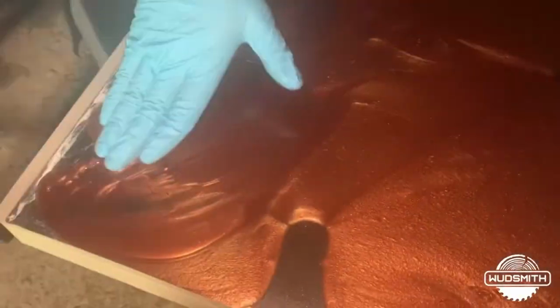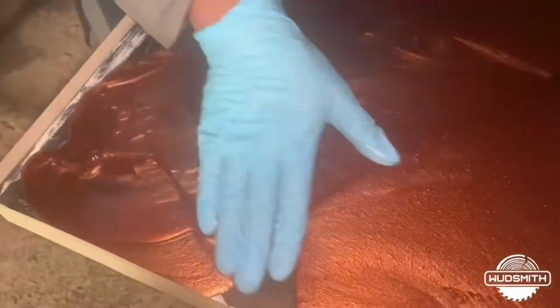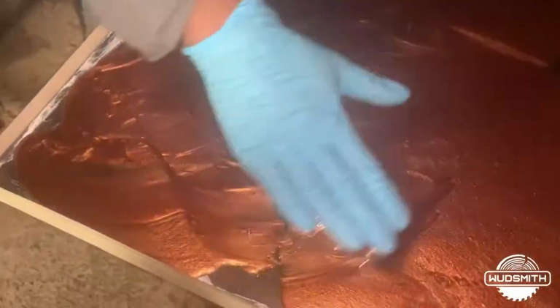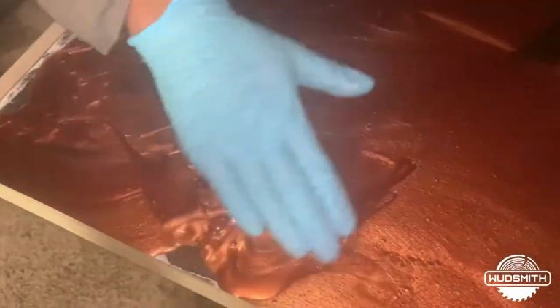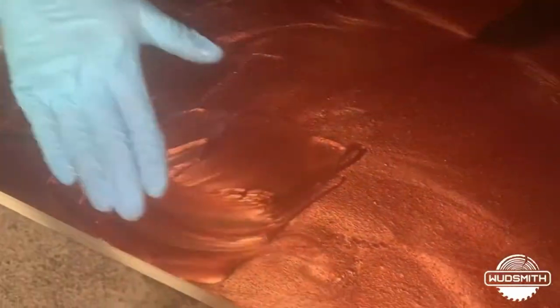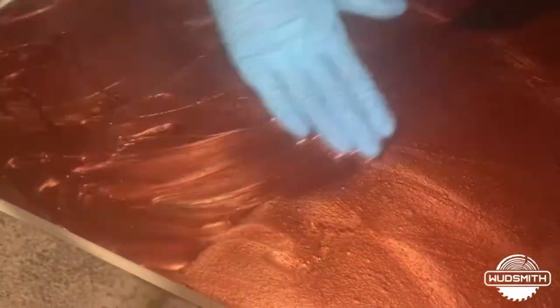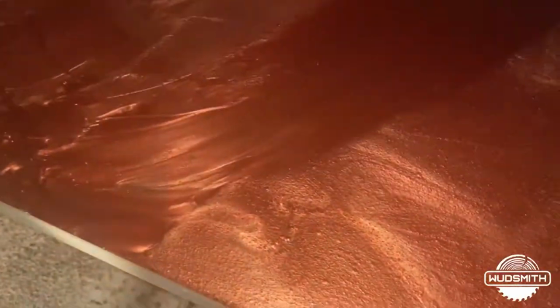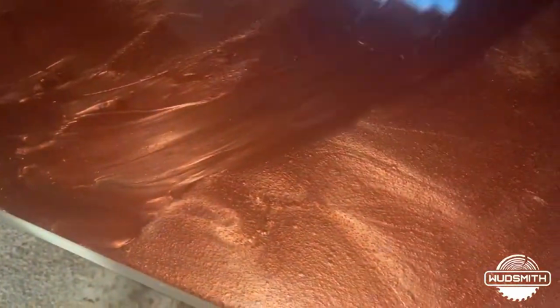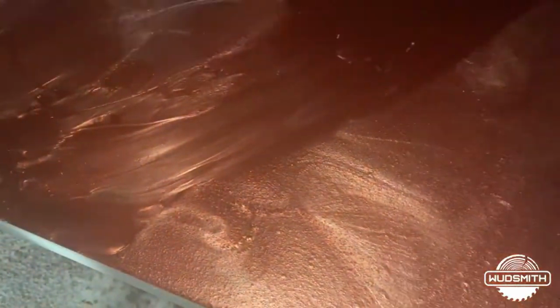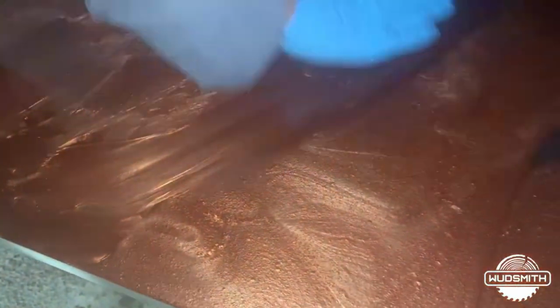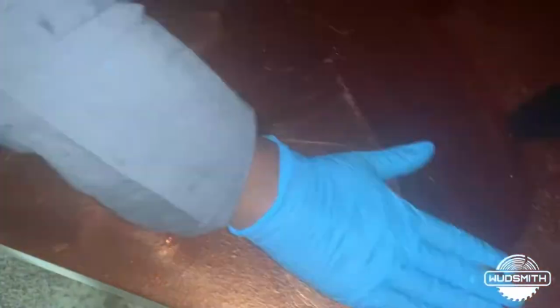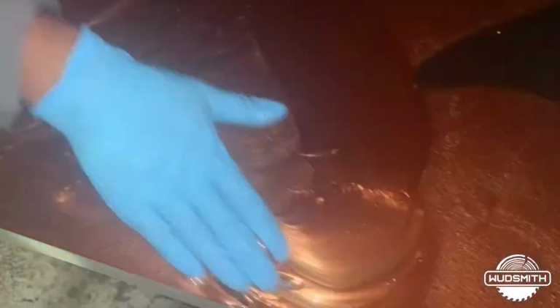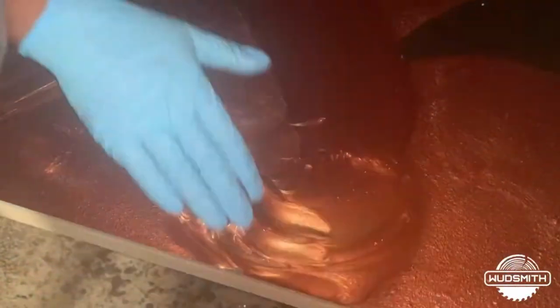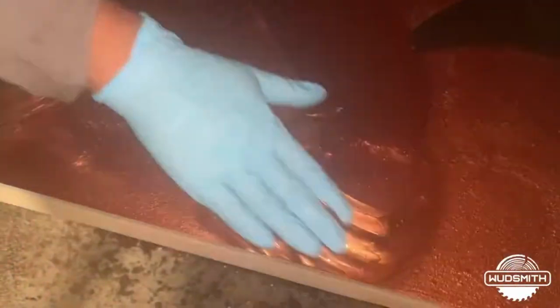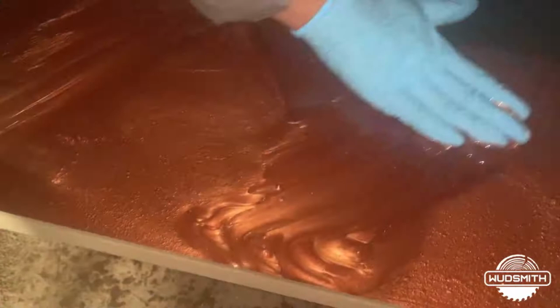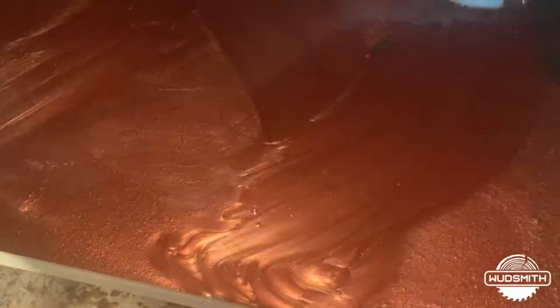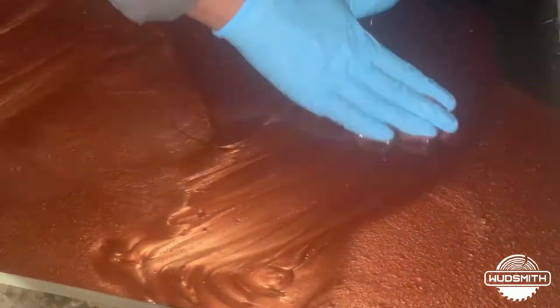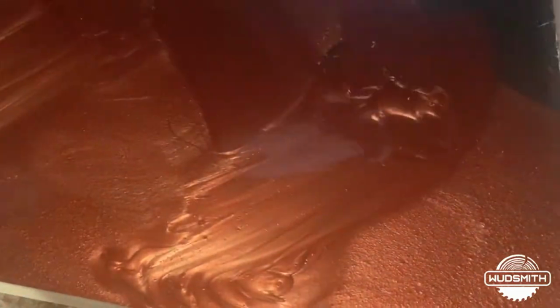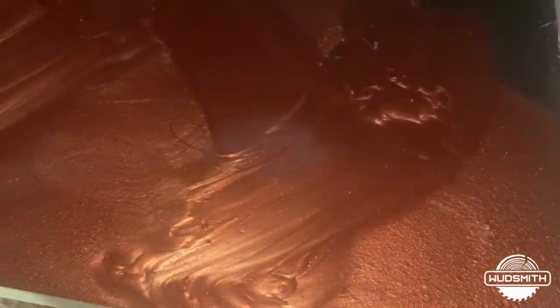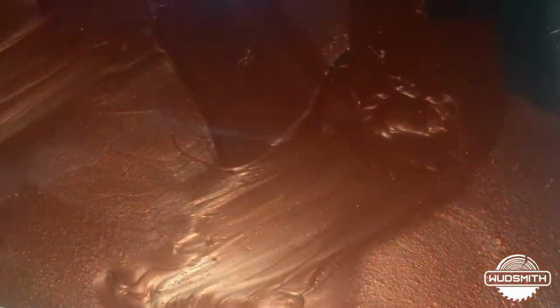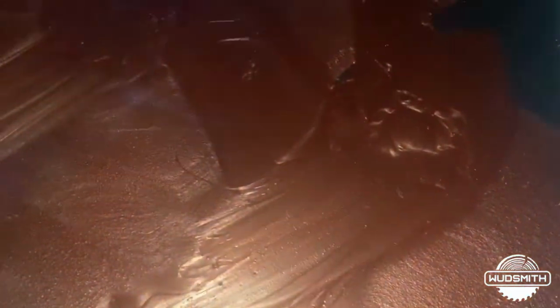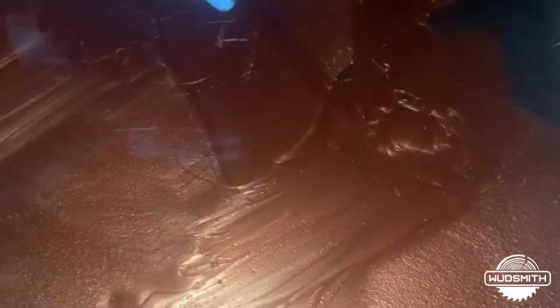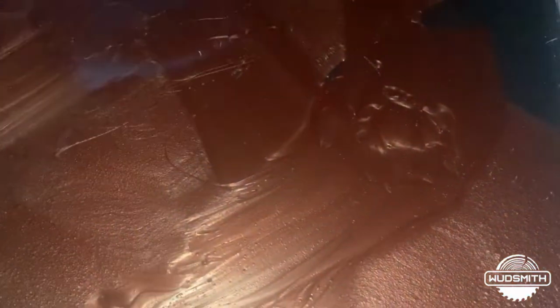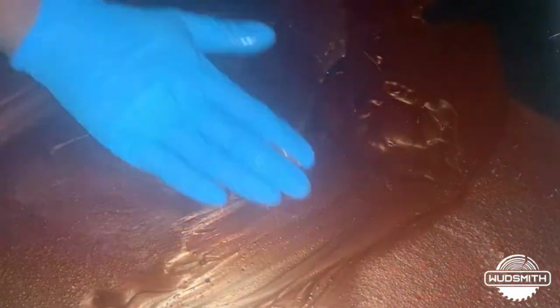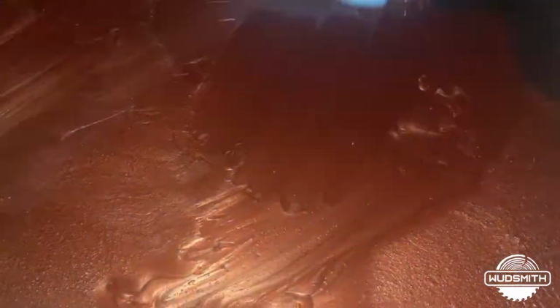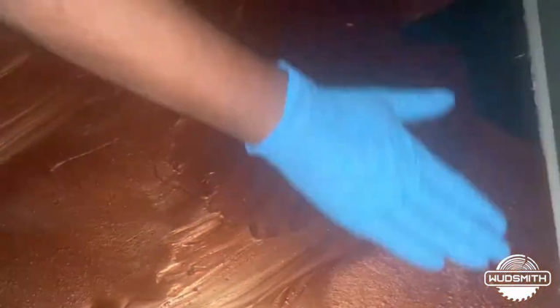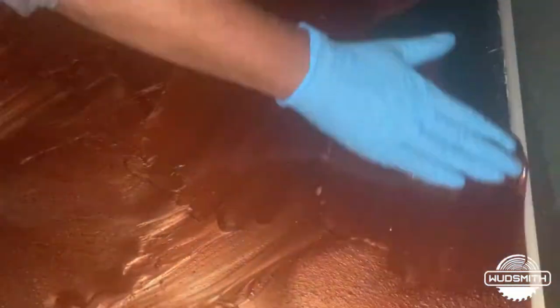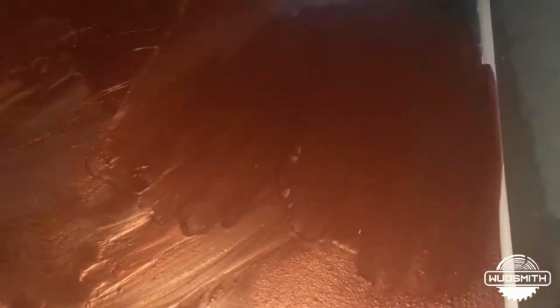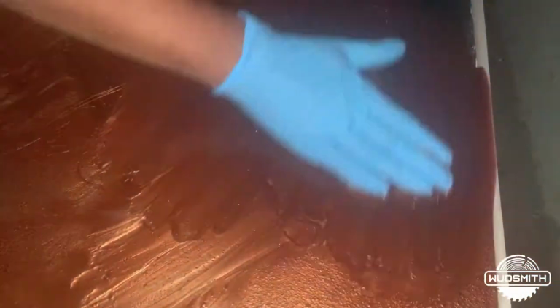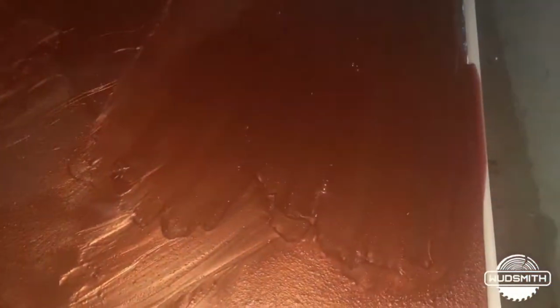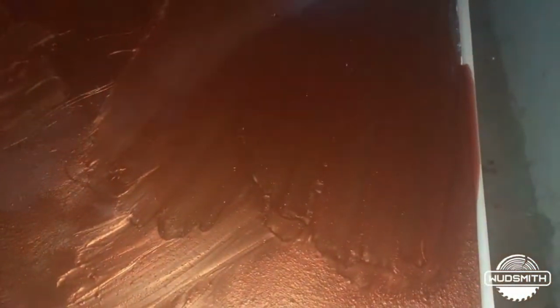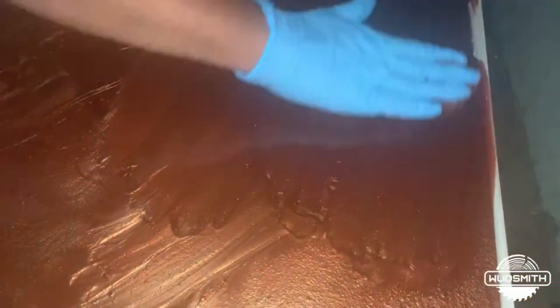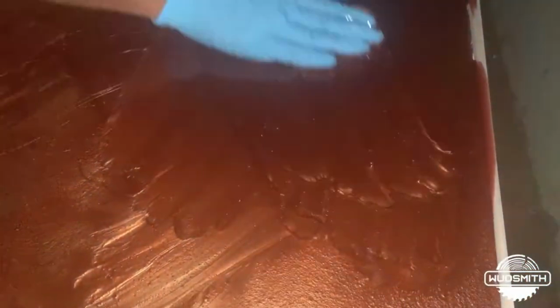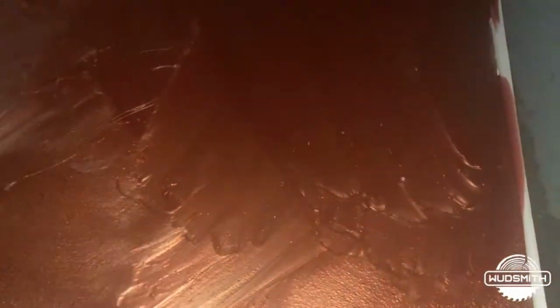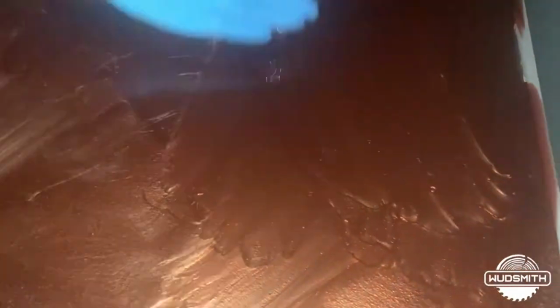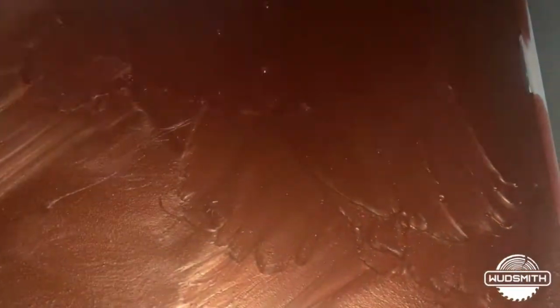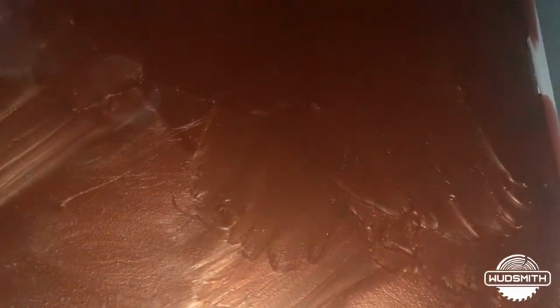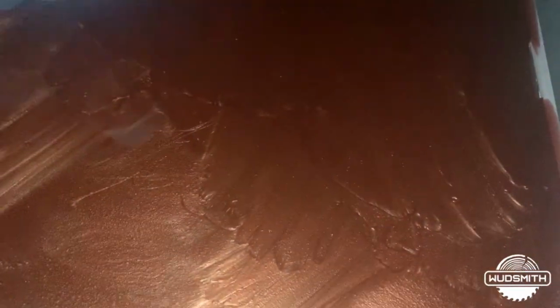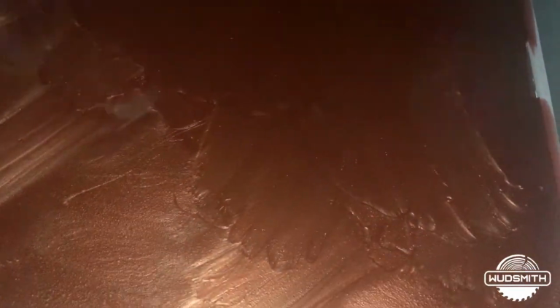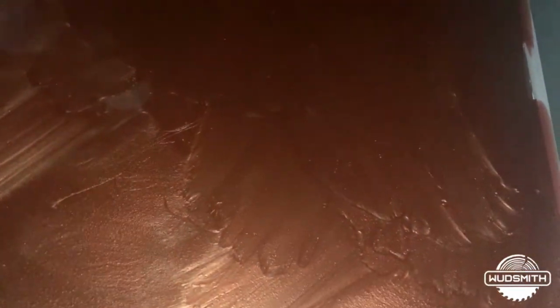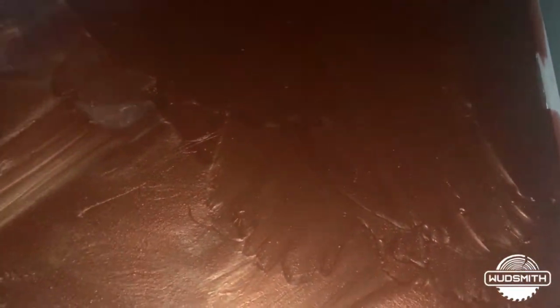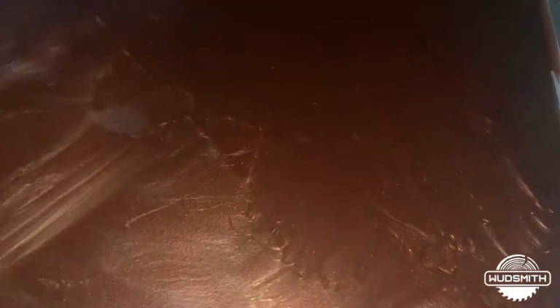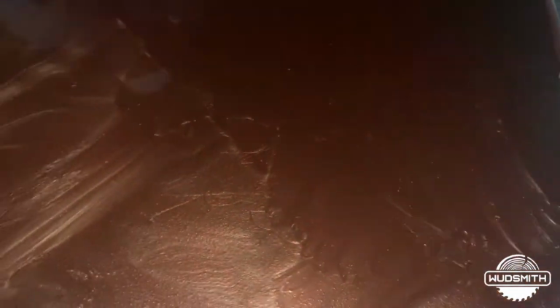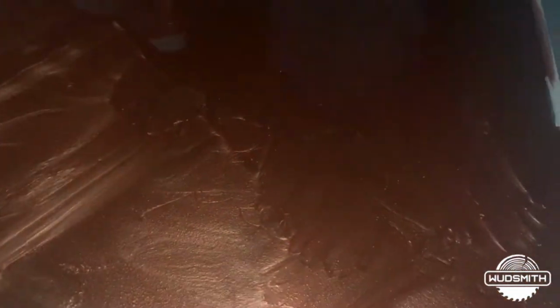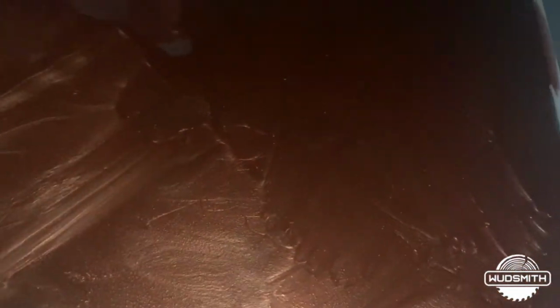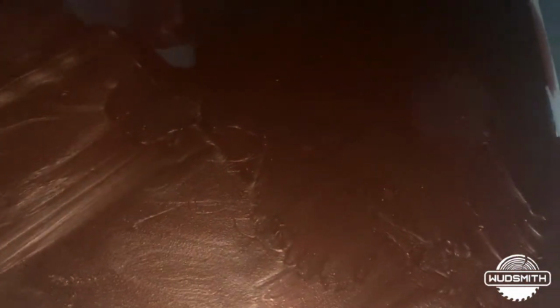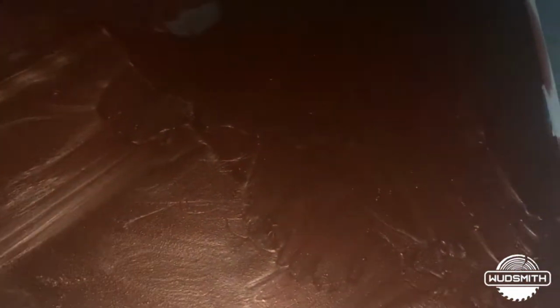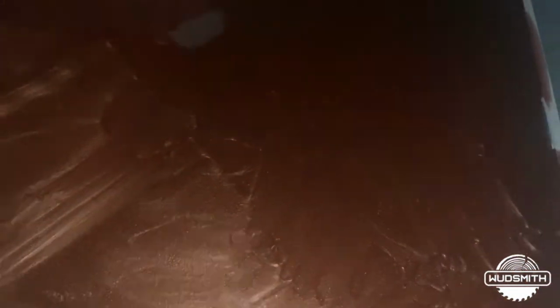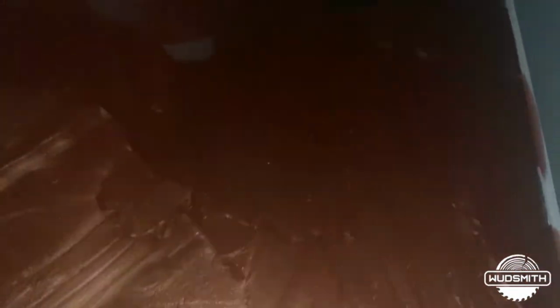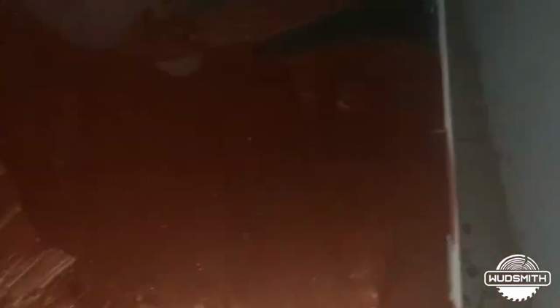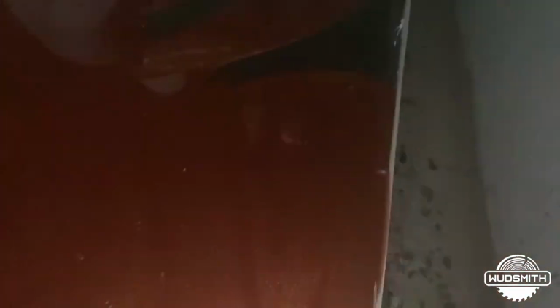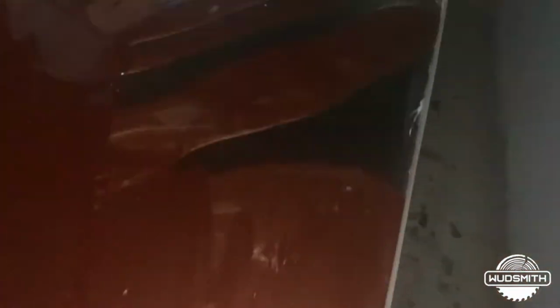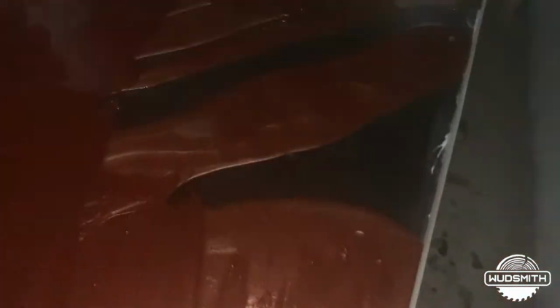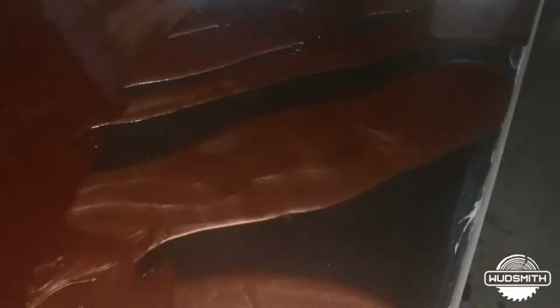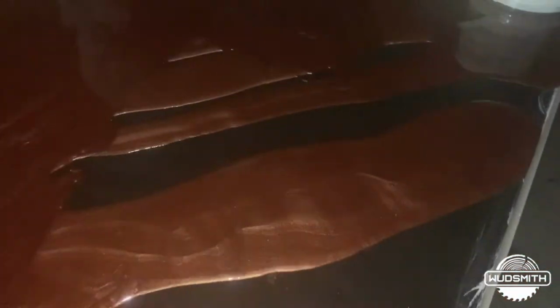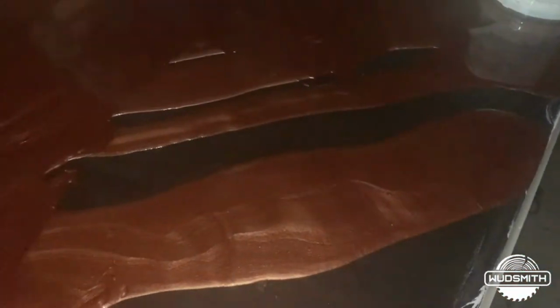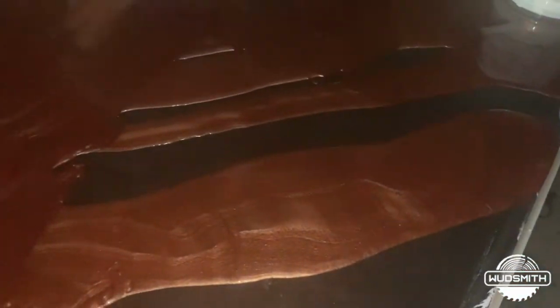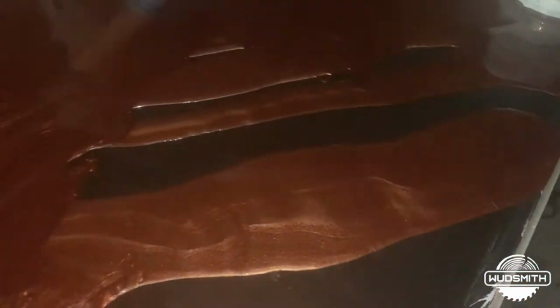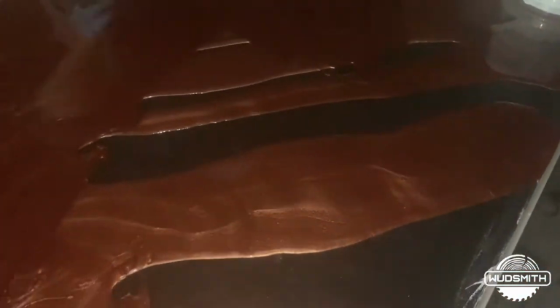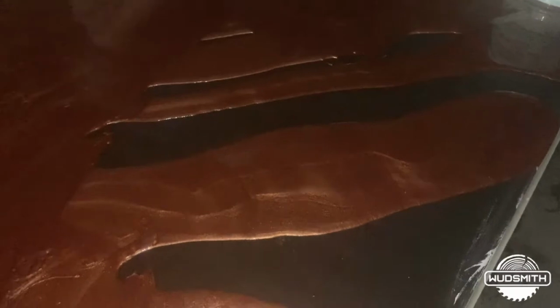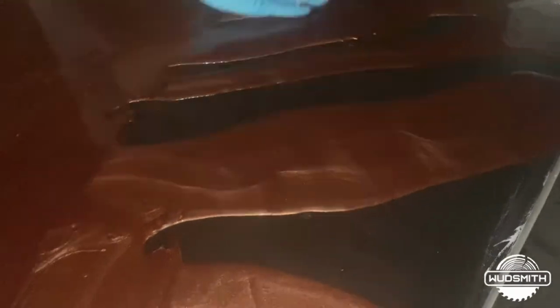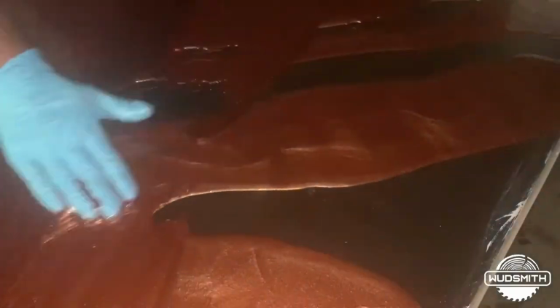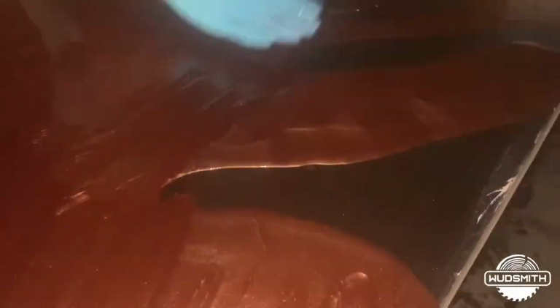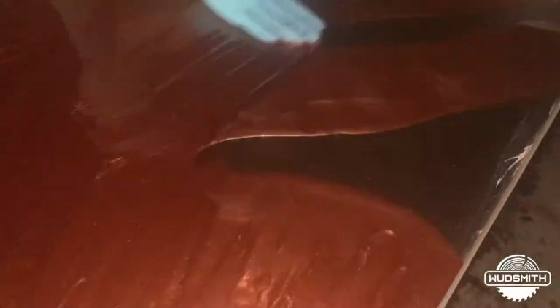Like we did with the last countertop, we will spread the first layer of epoxy evenly before adding the other colors.